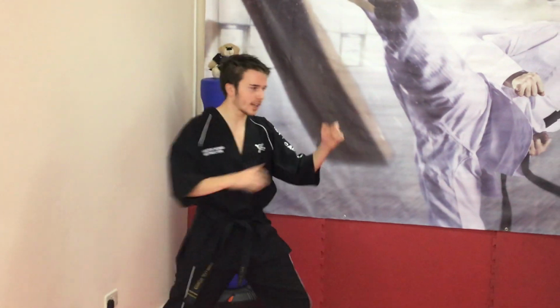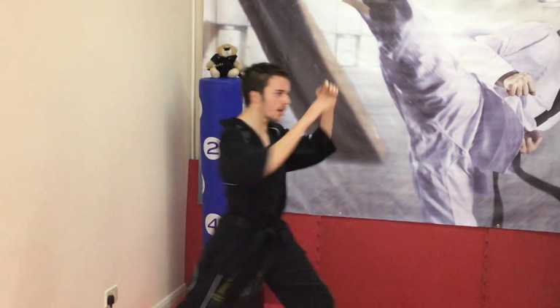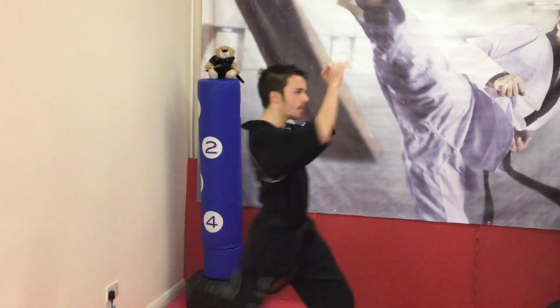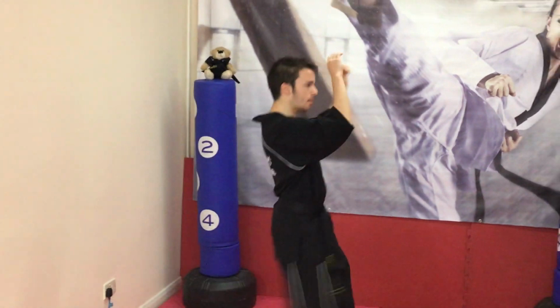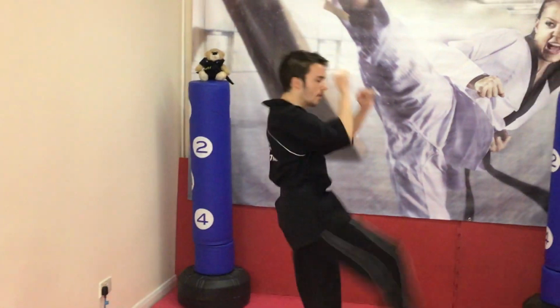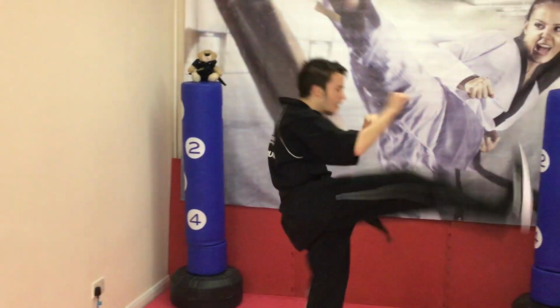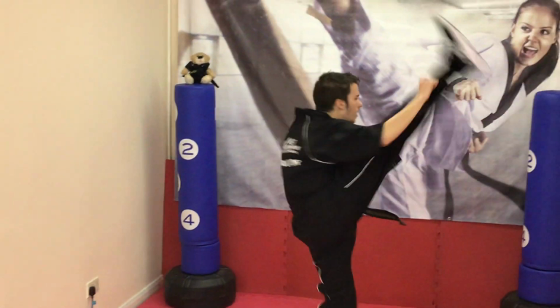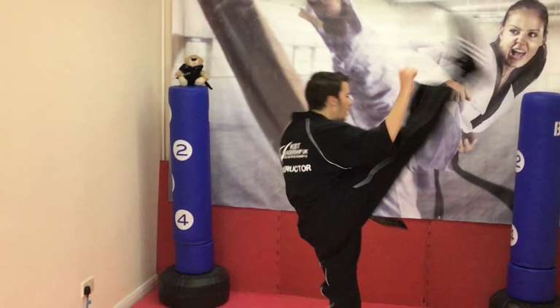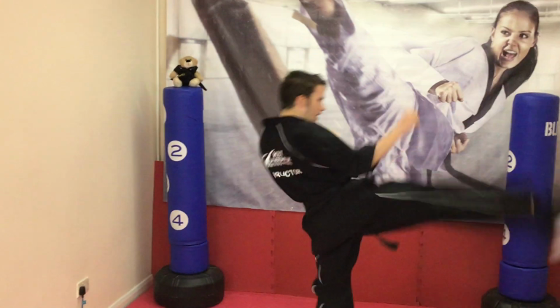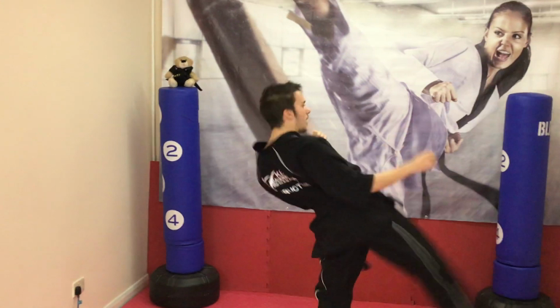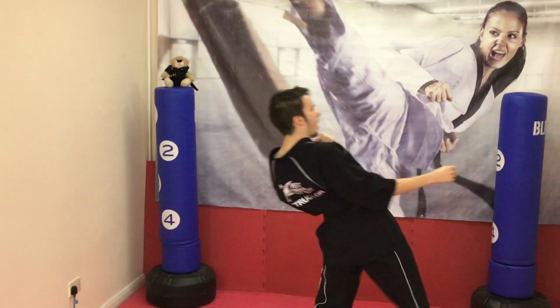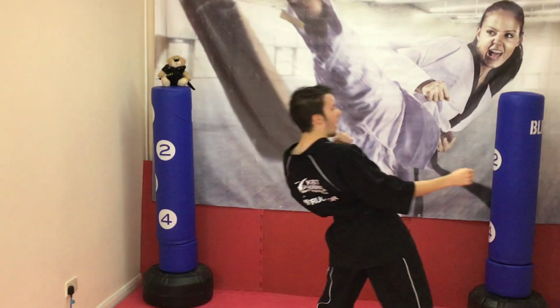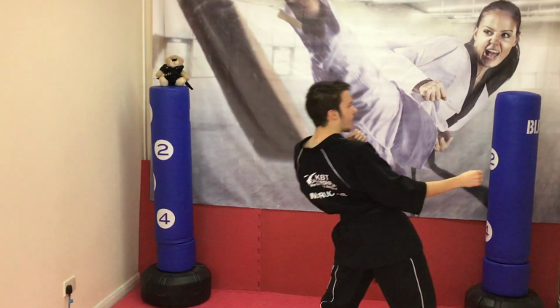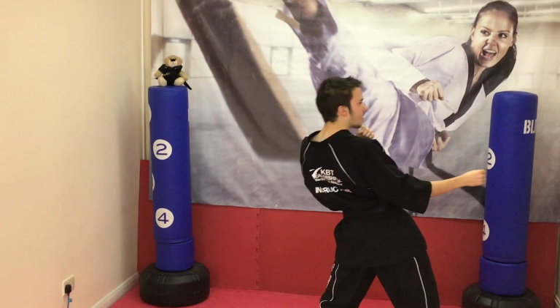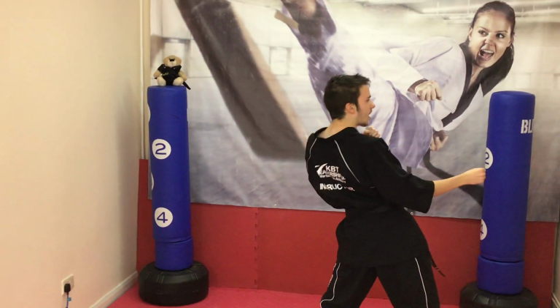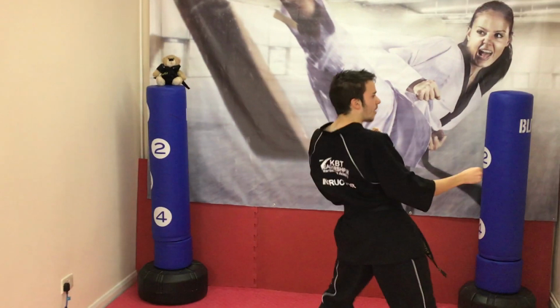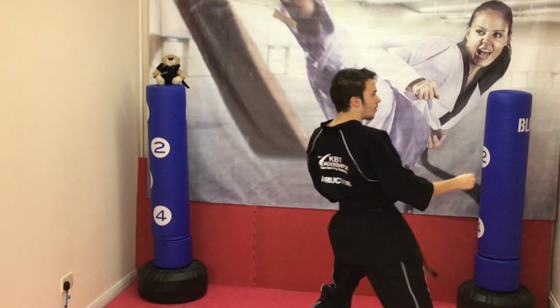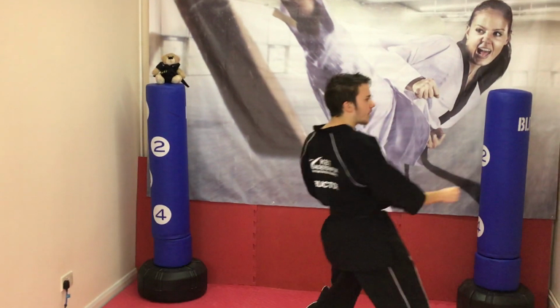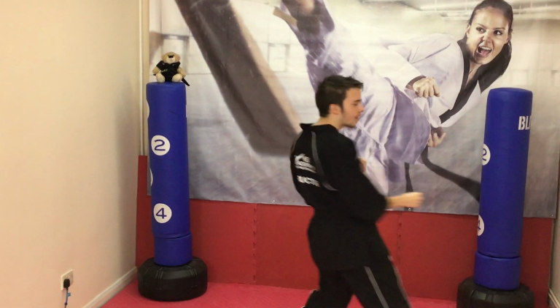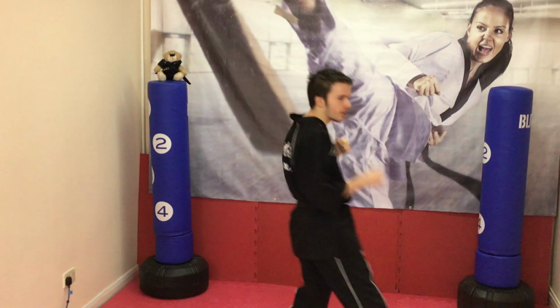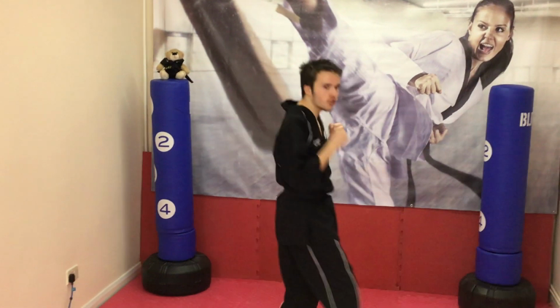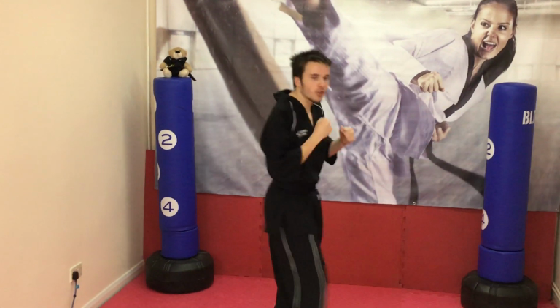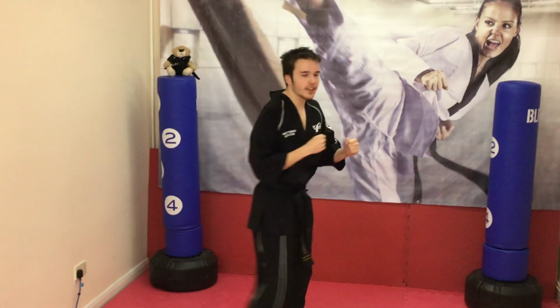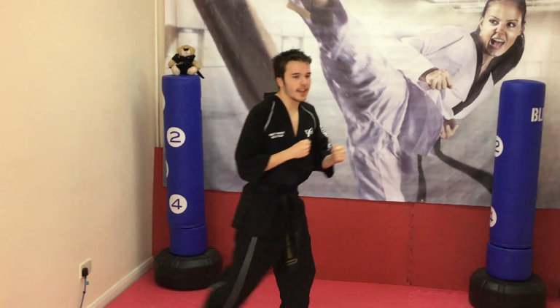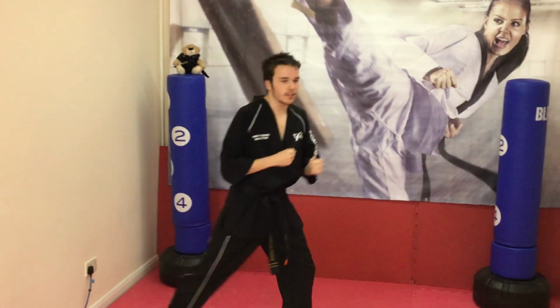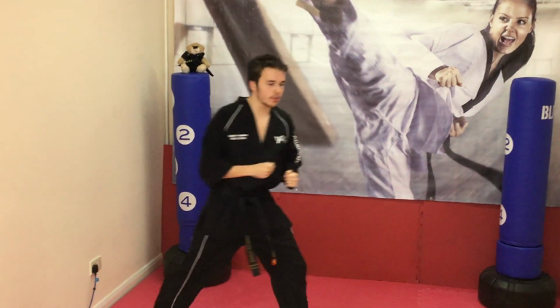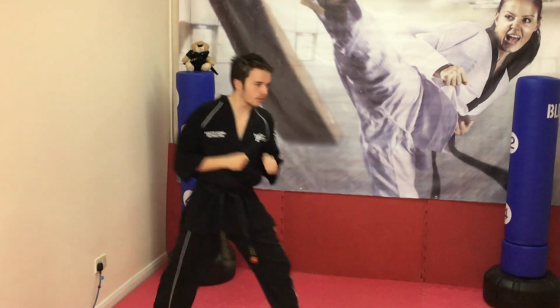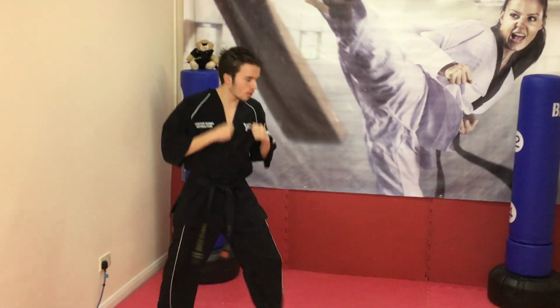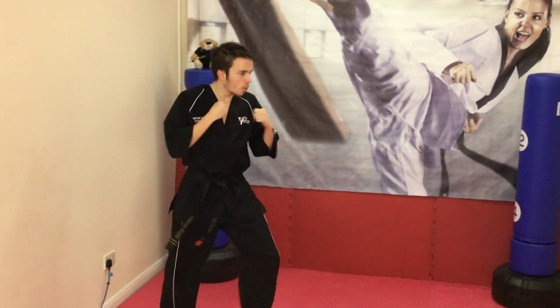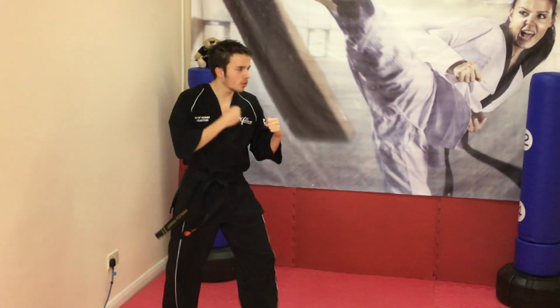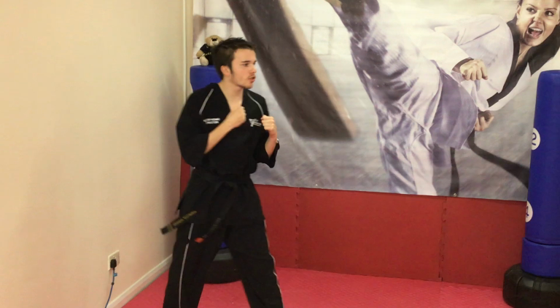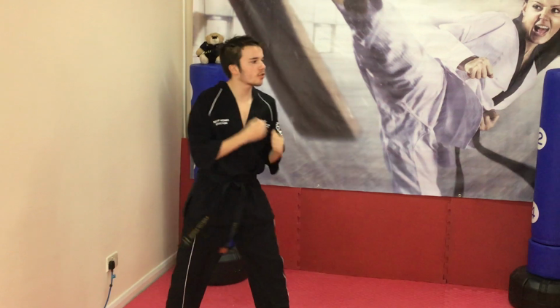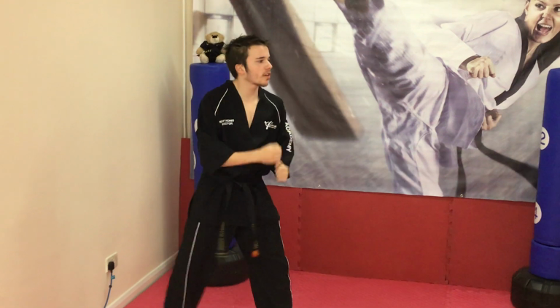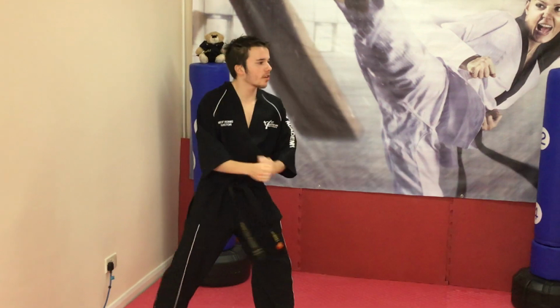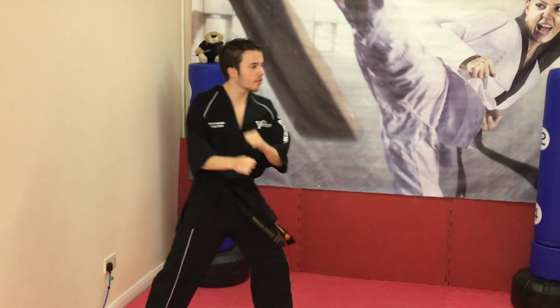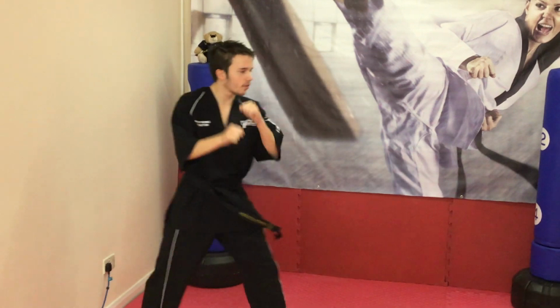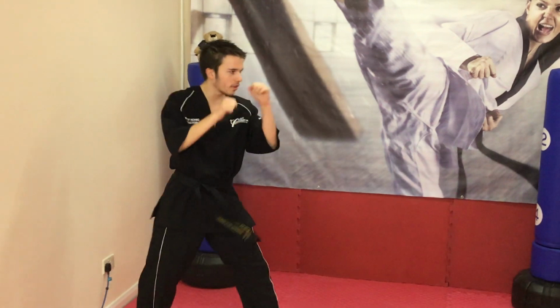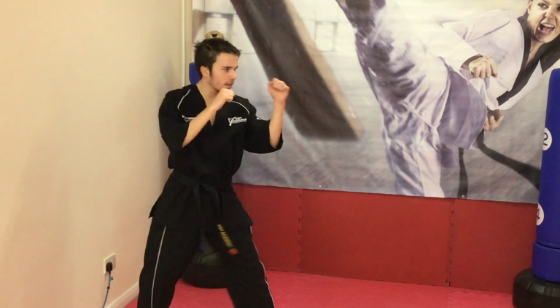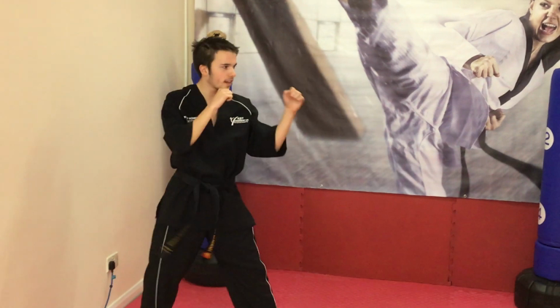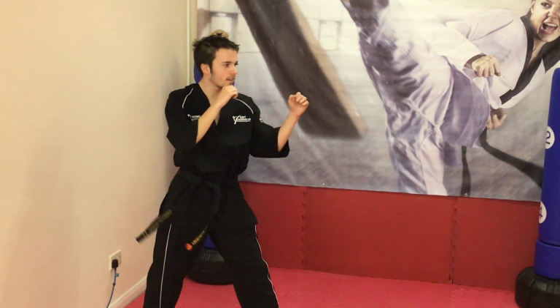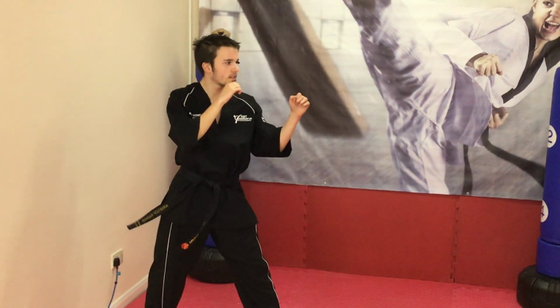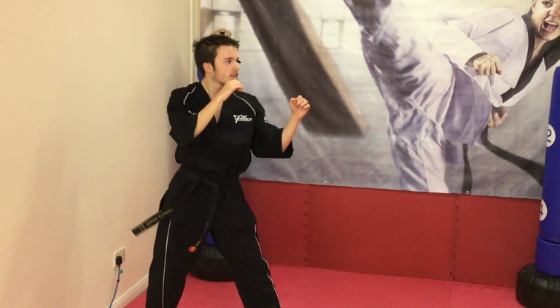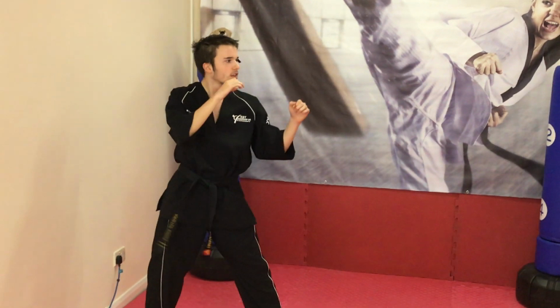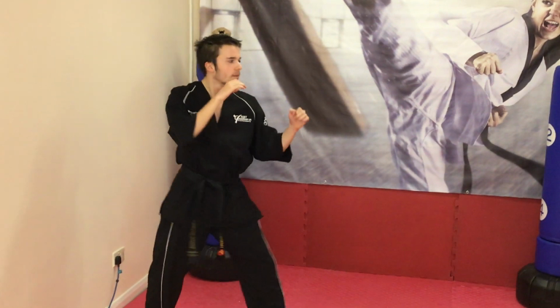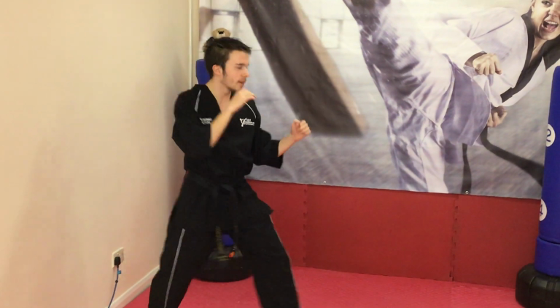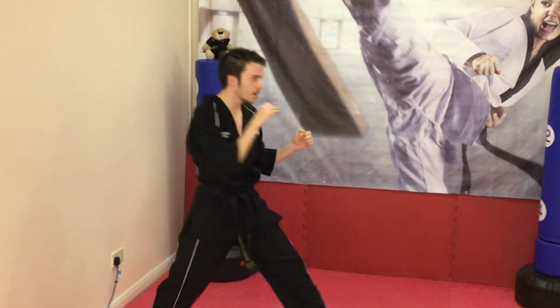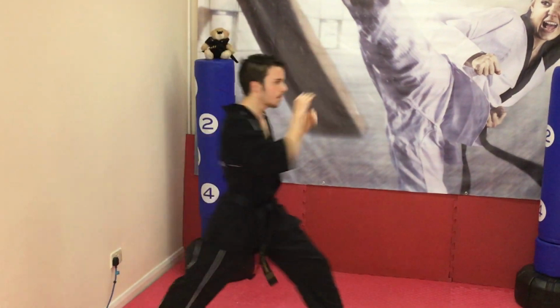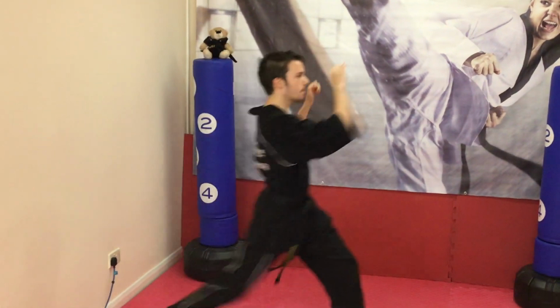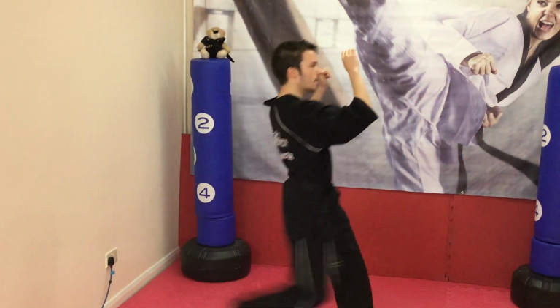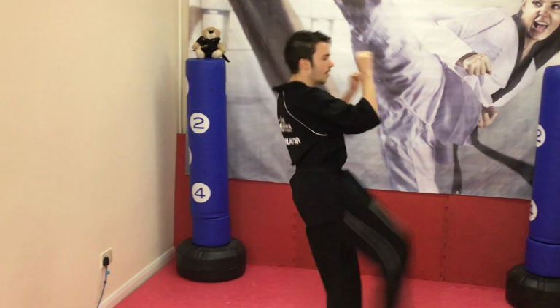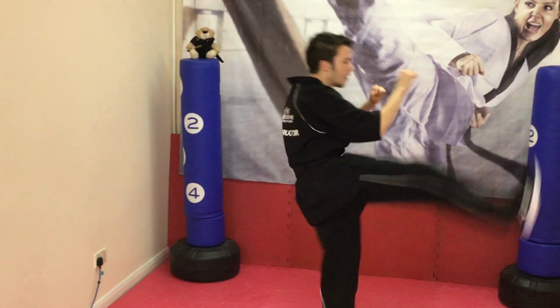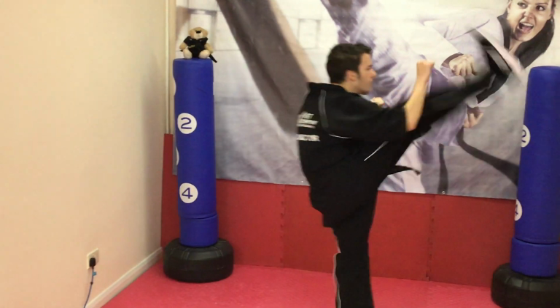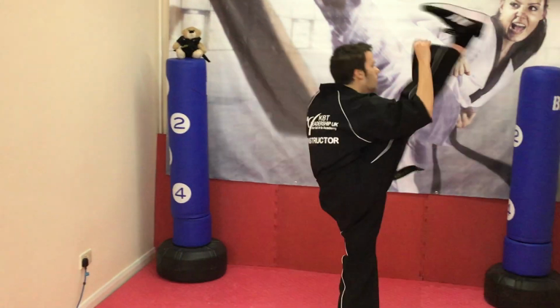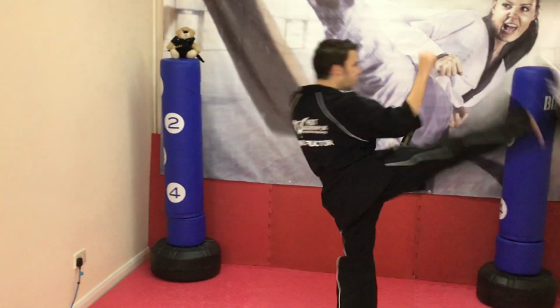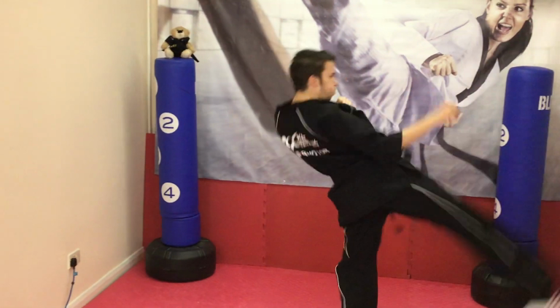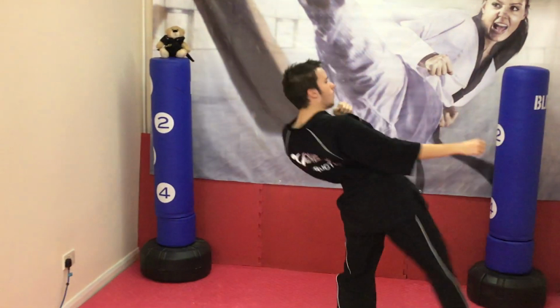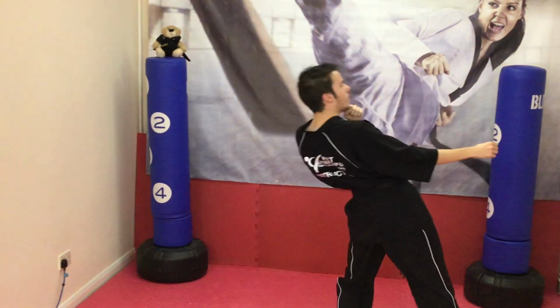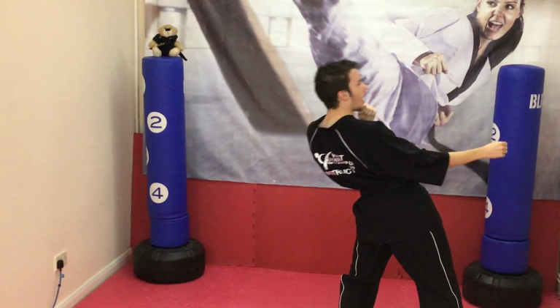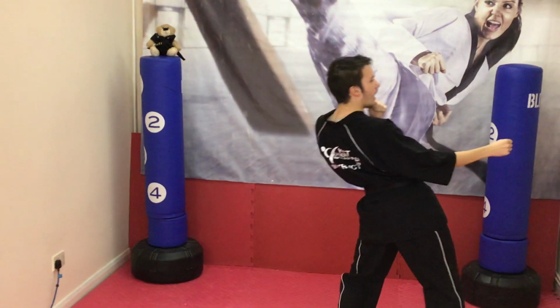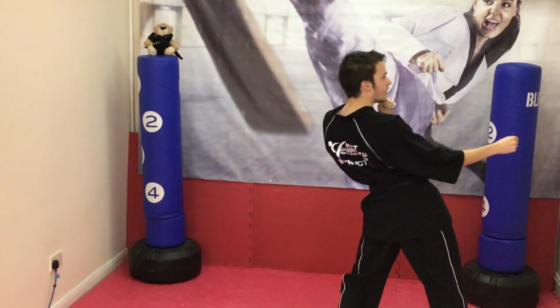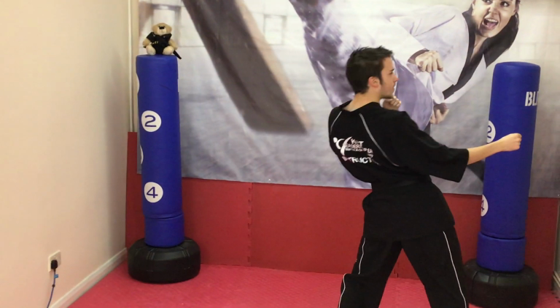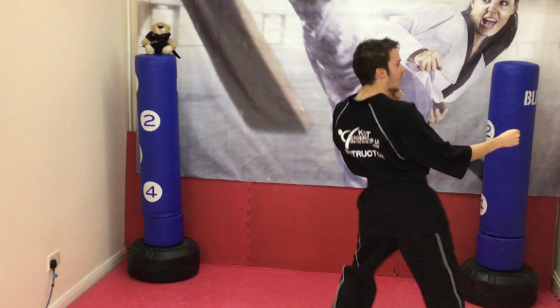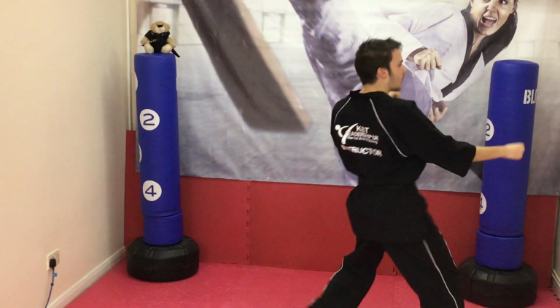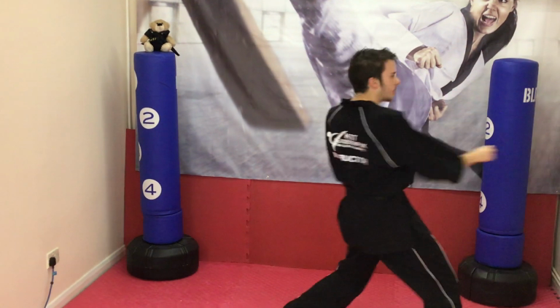Bring it up and down. They're strong kicks, so you use all your strength with the kicks. Bring it up and down.